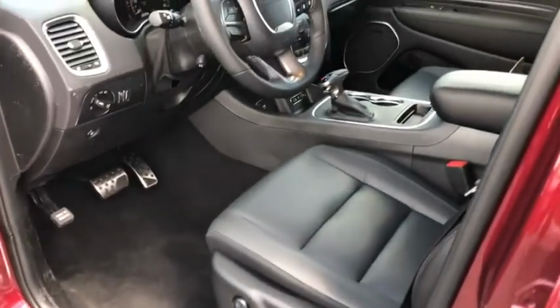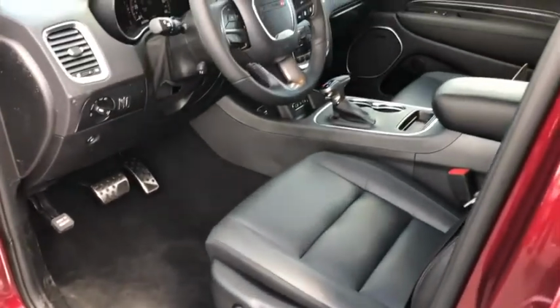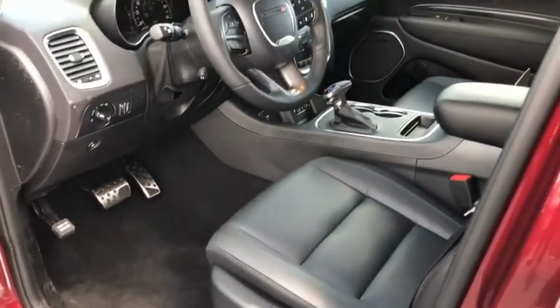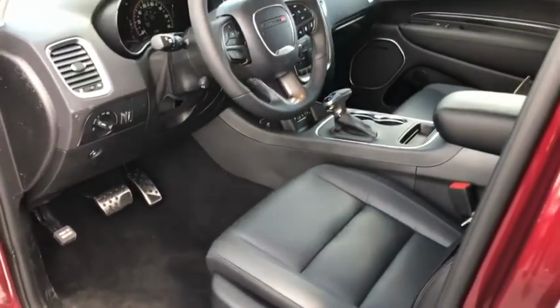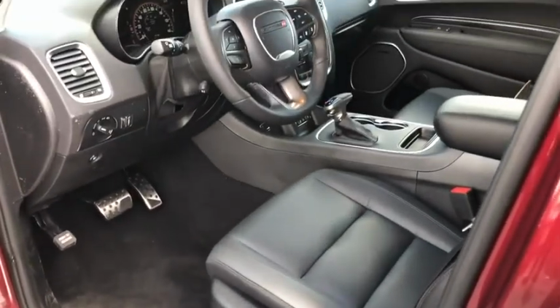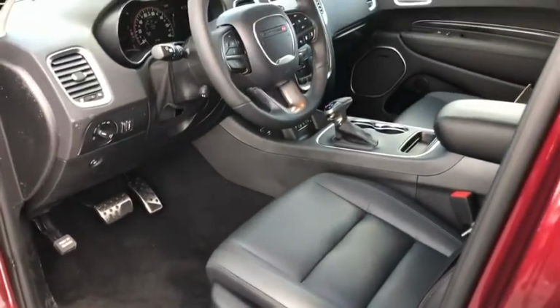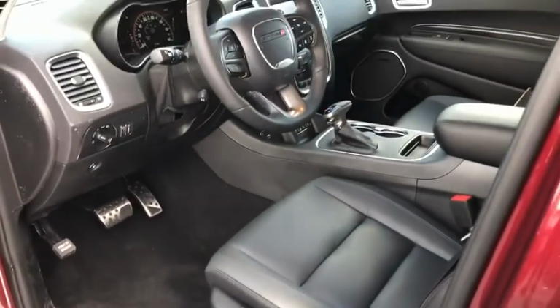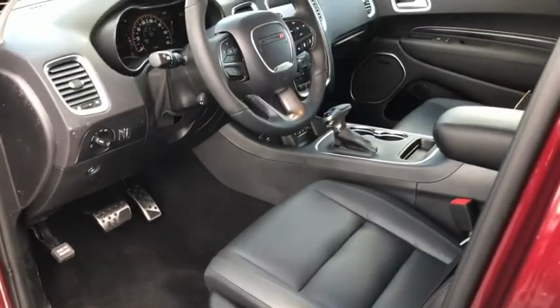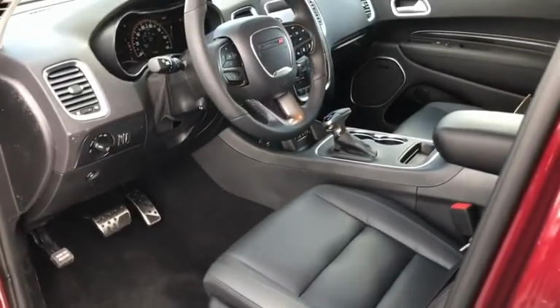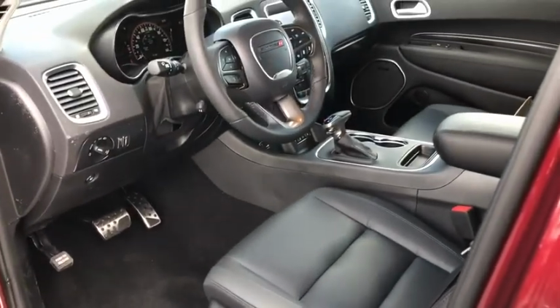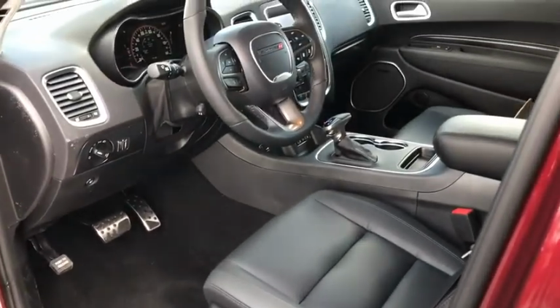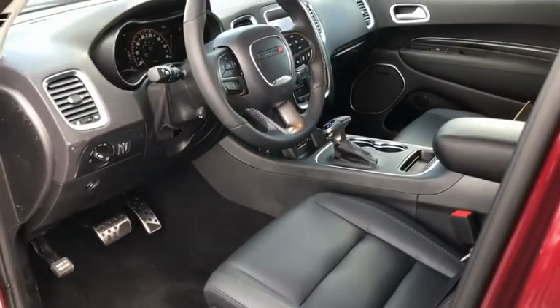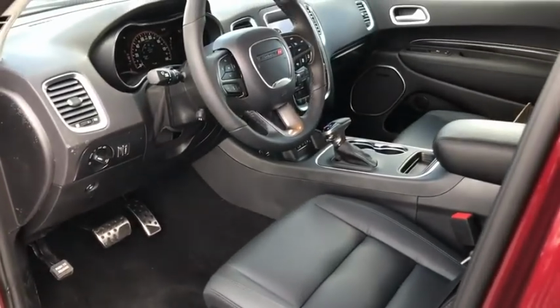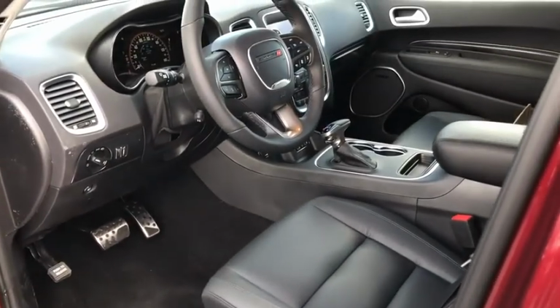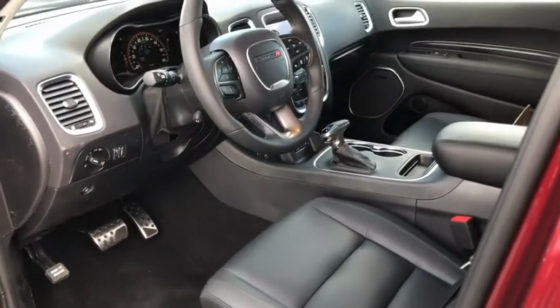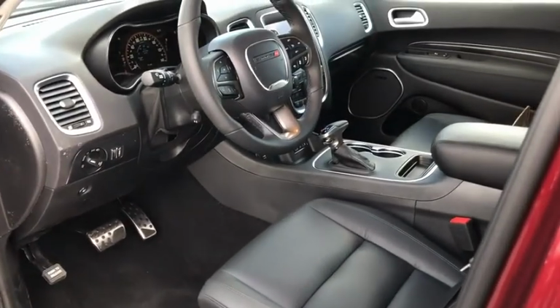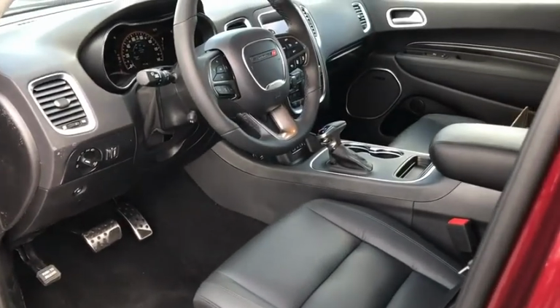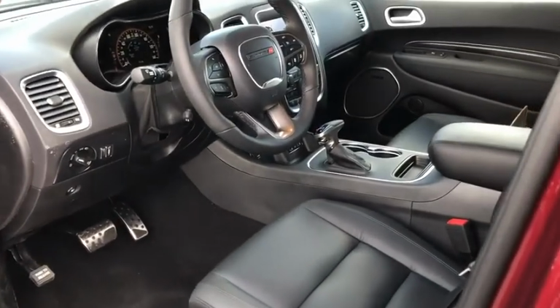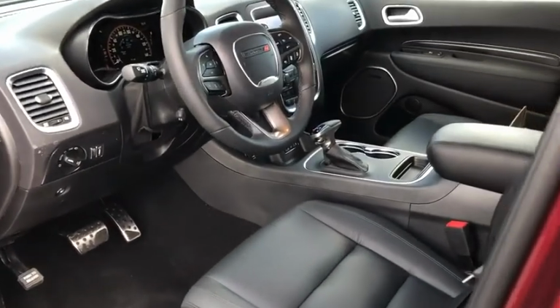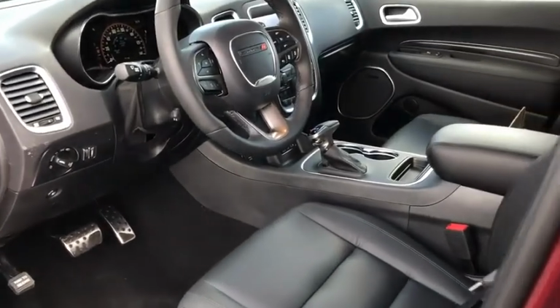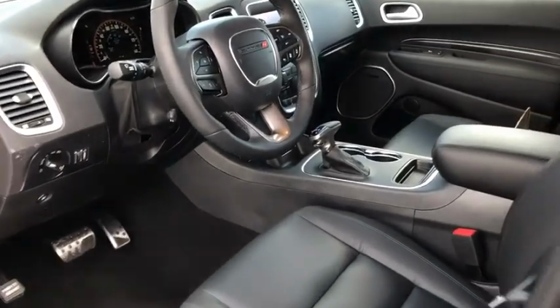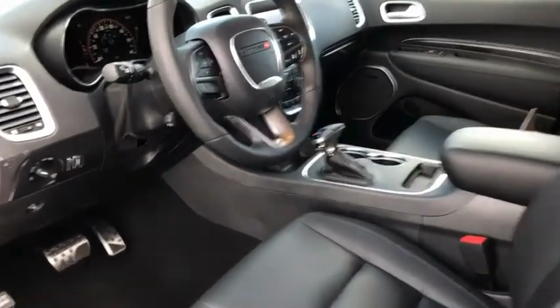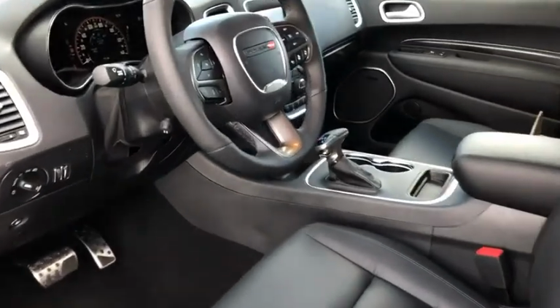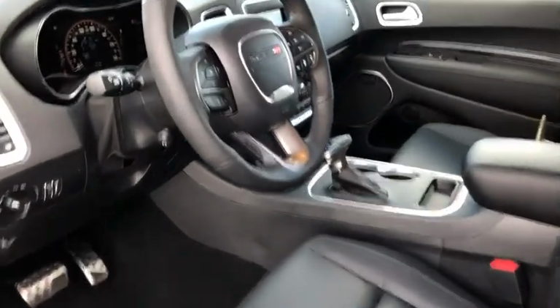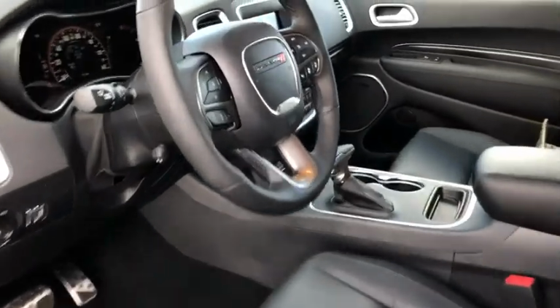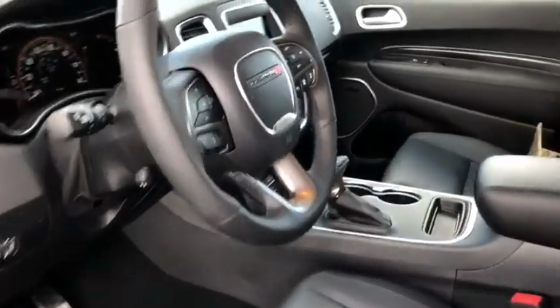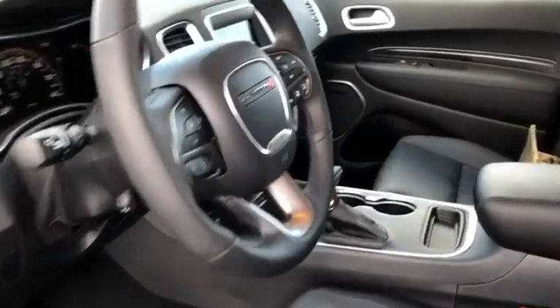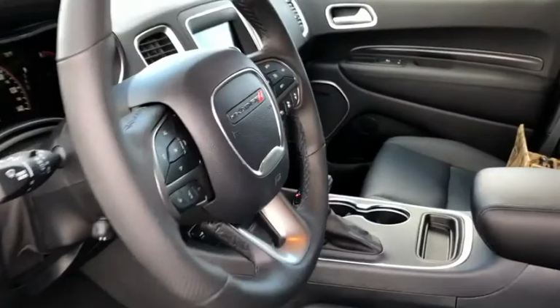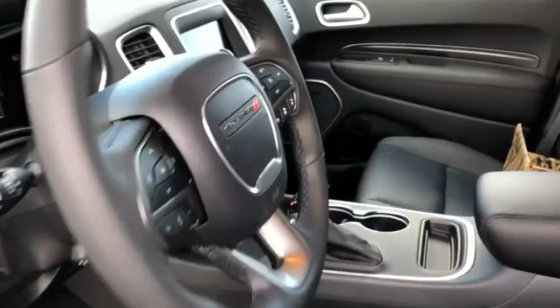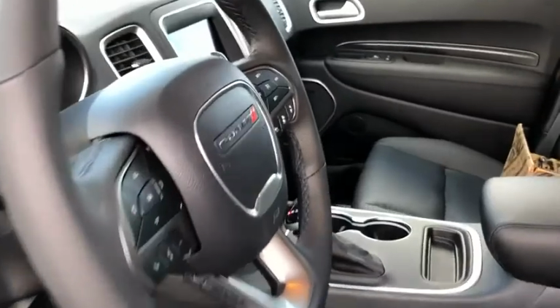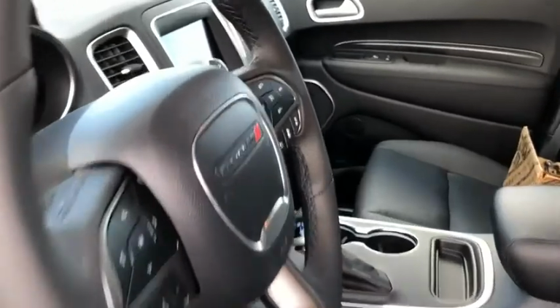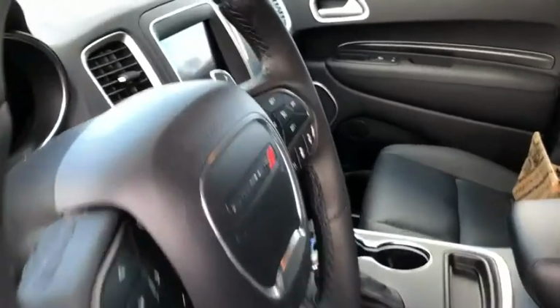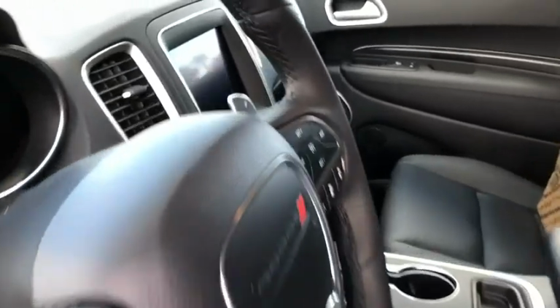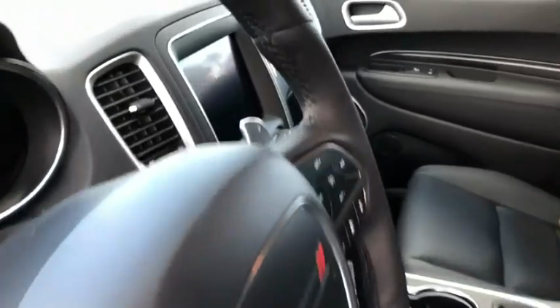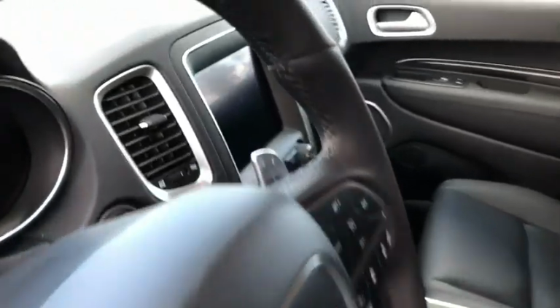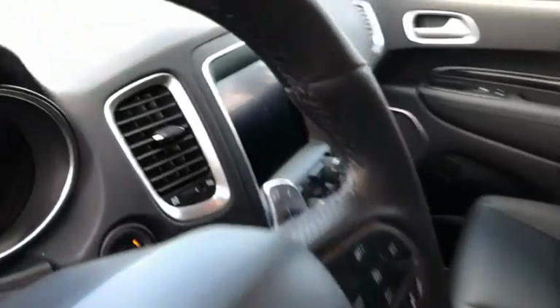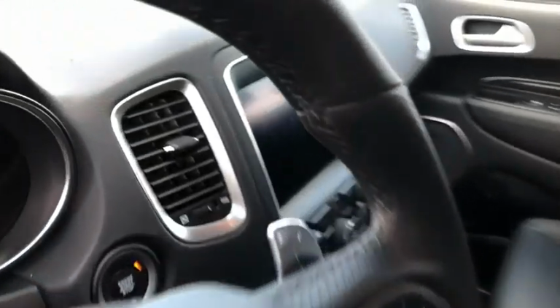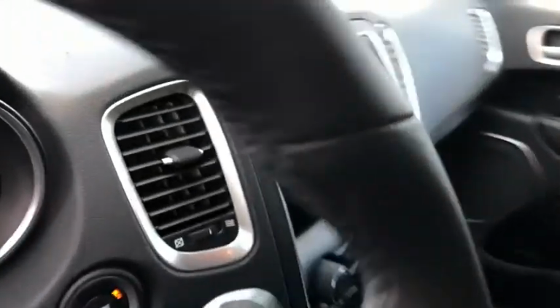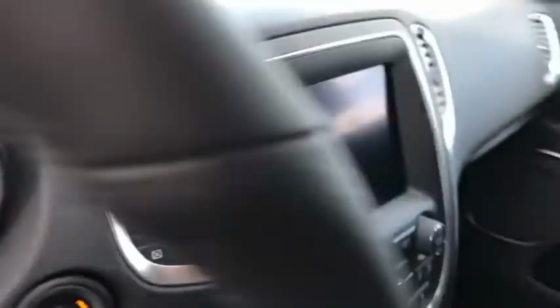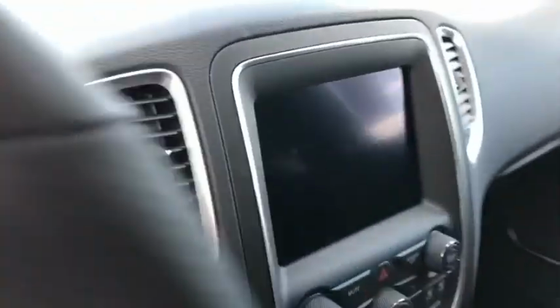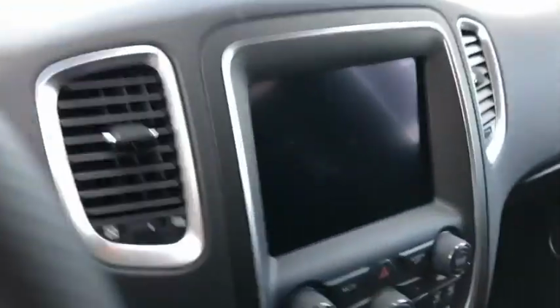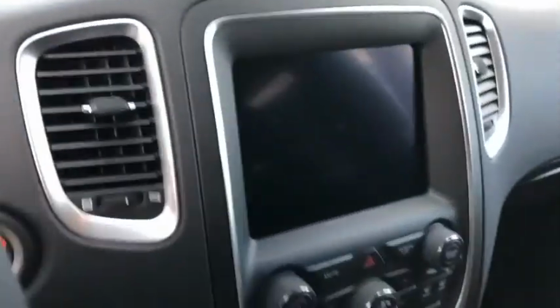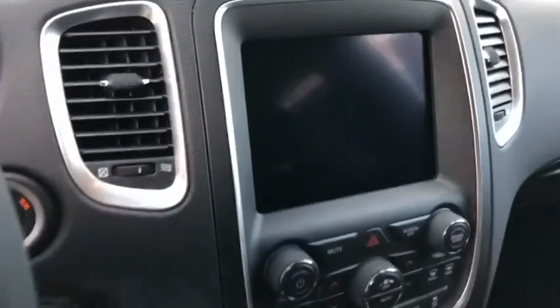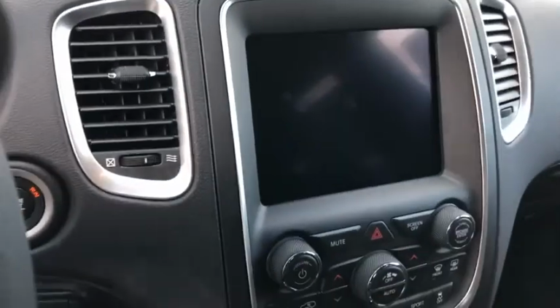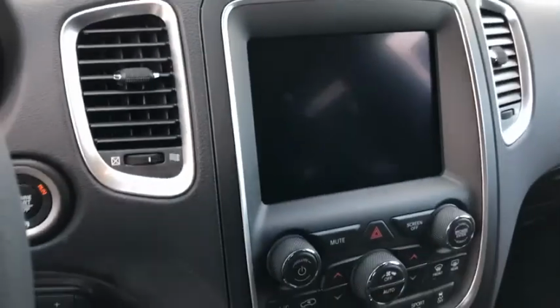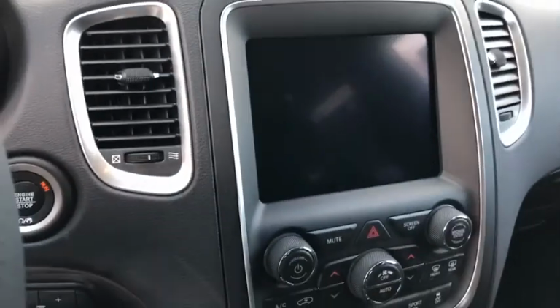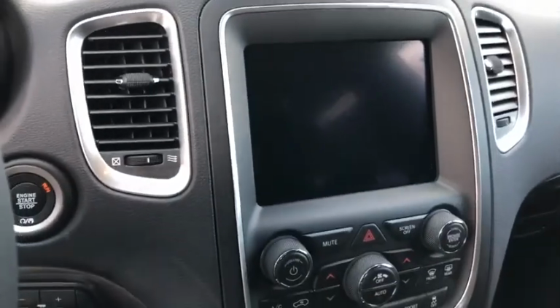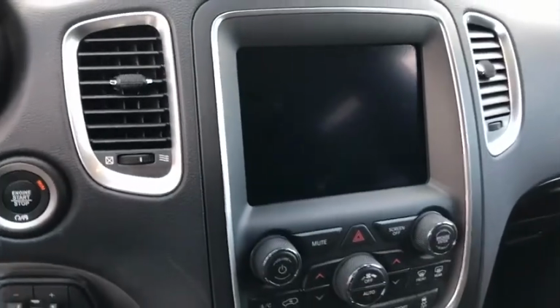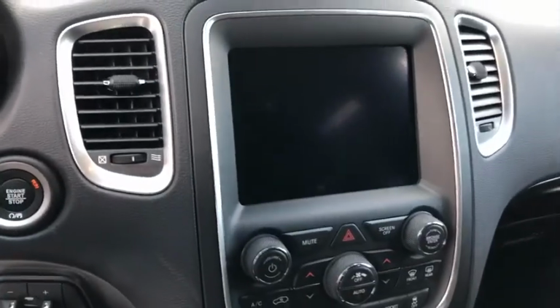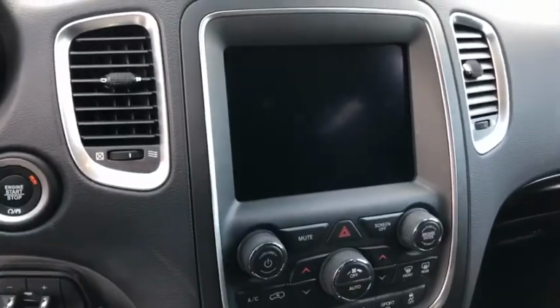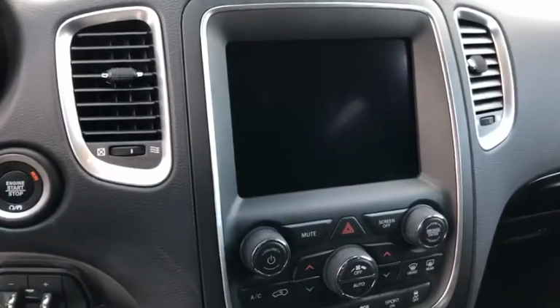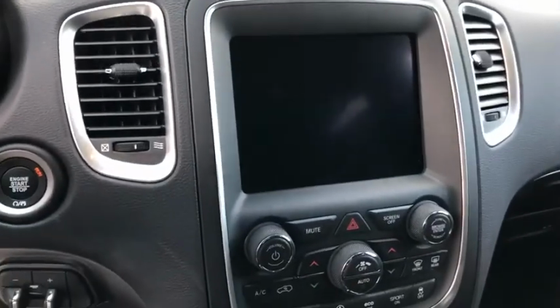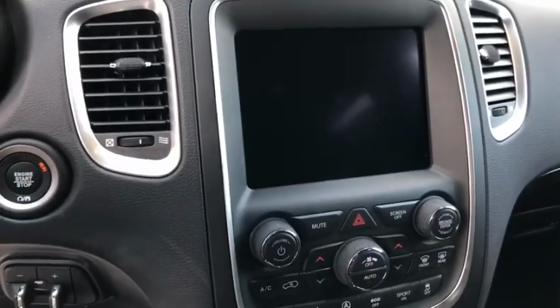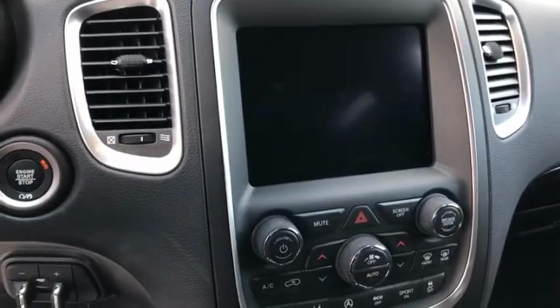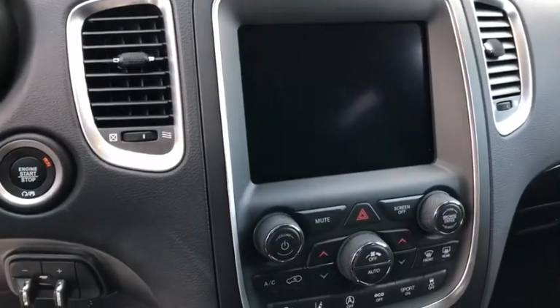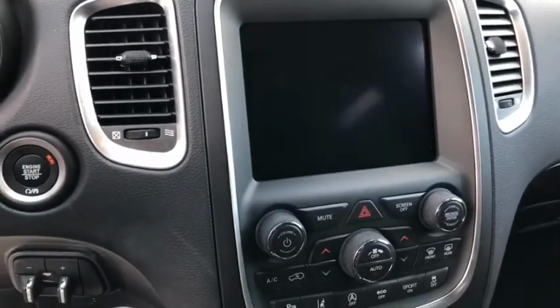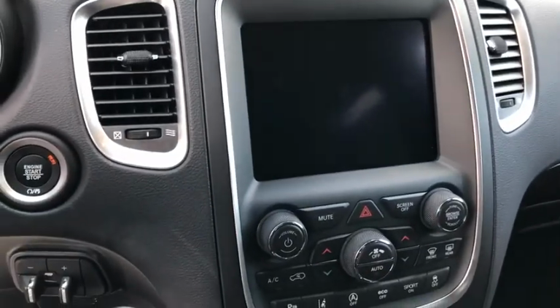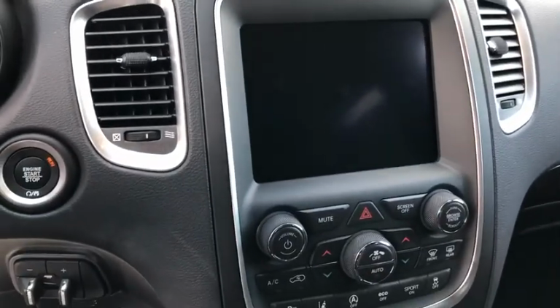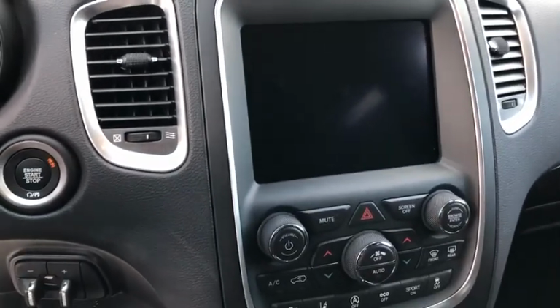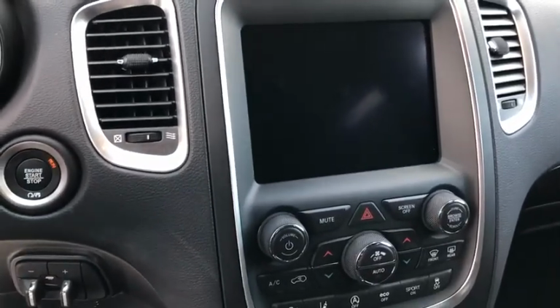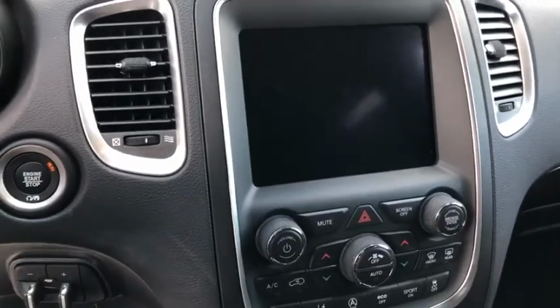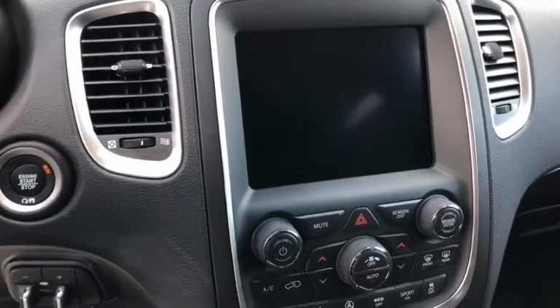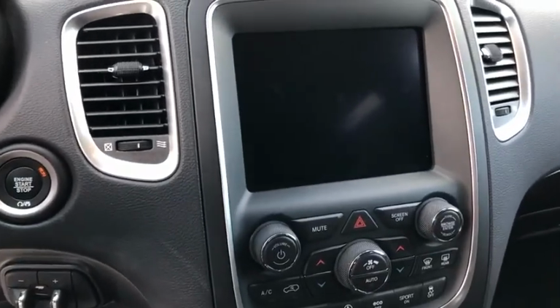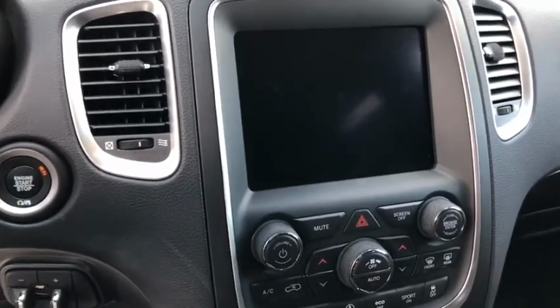Power windows, heated steering wheel, security system, trip computer, rear window defroster, heated front seat.